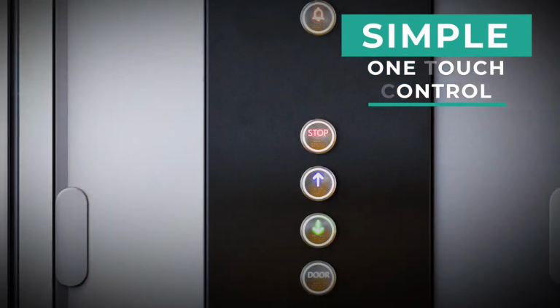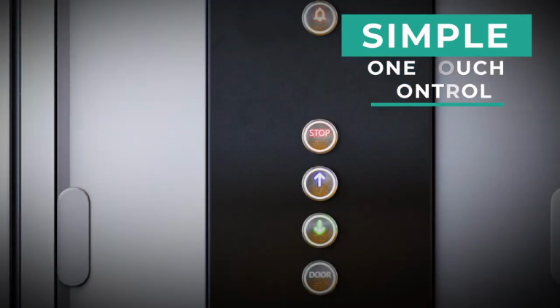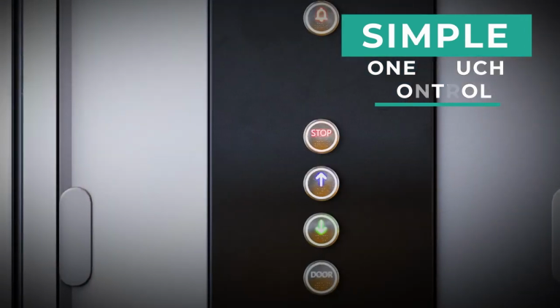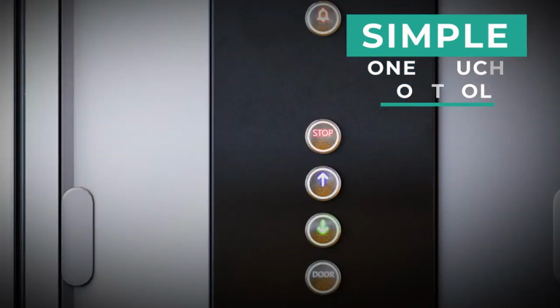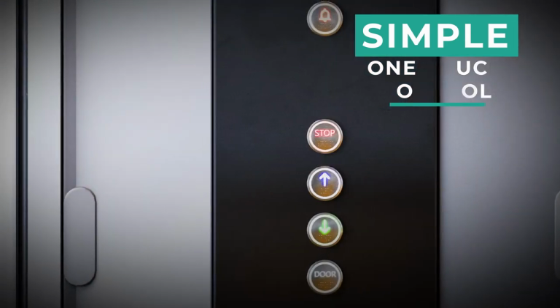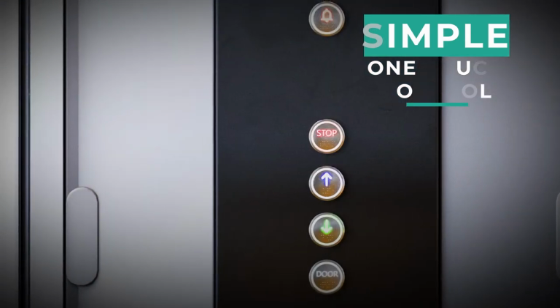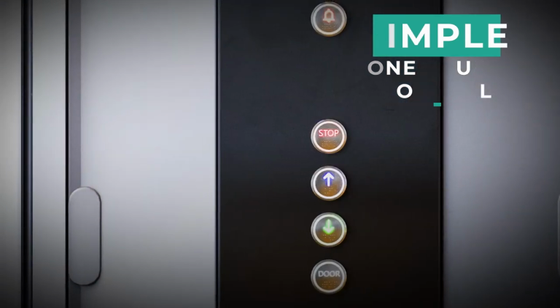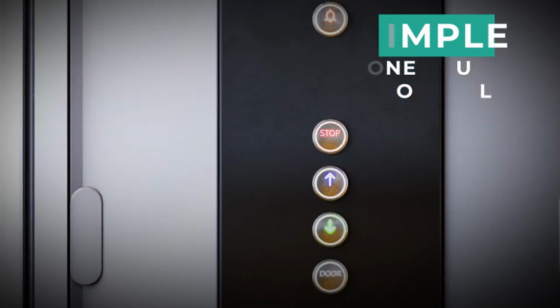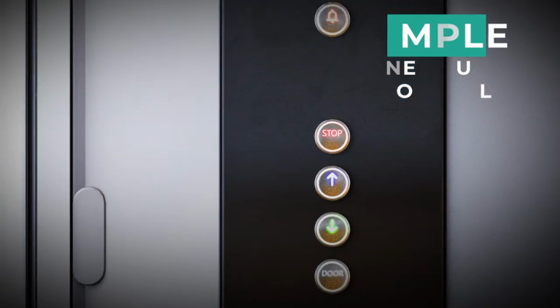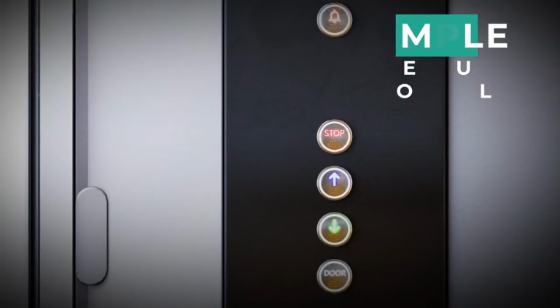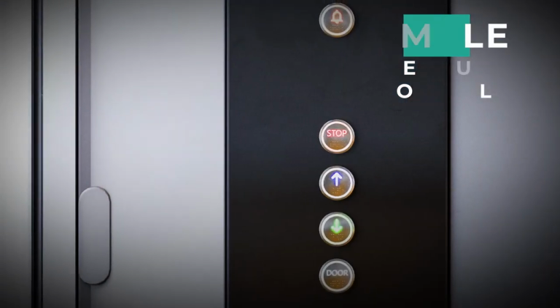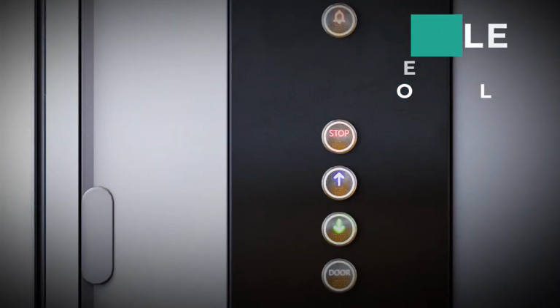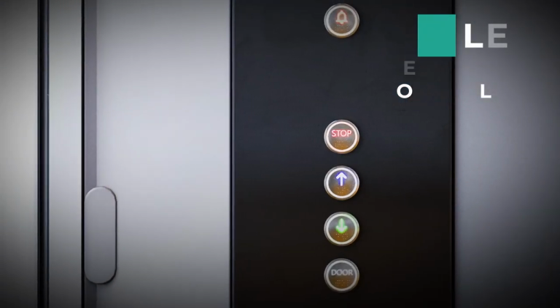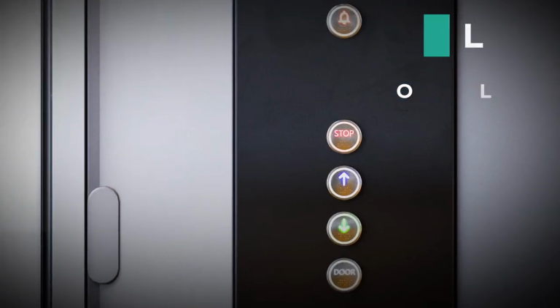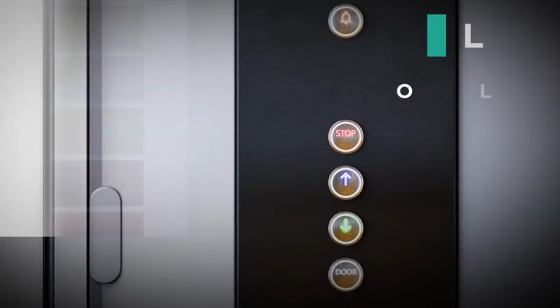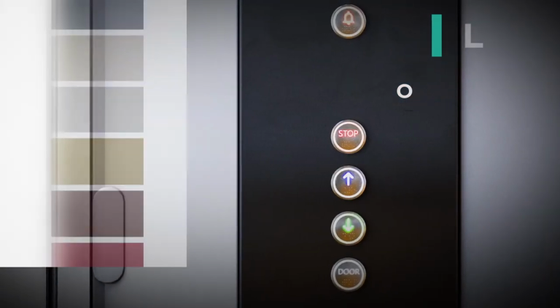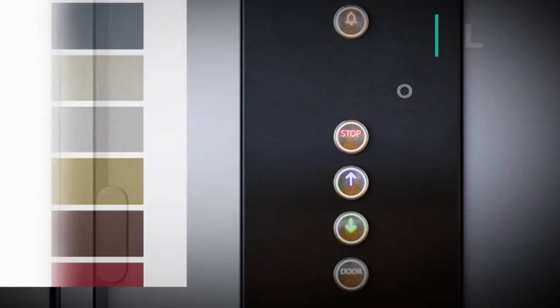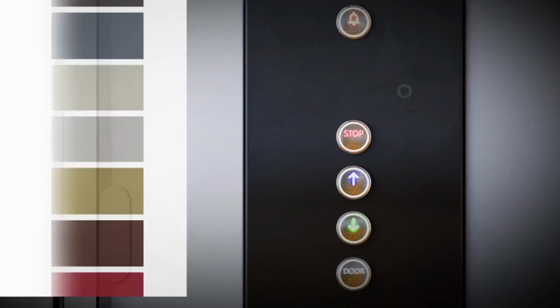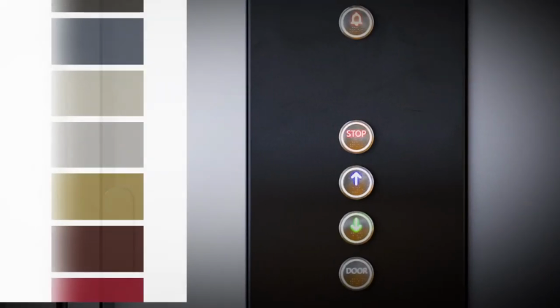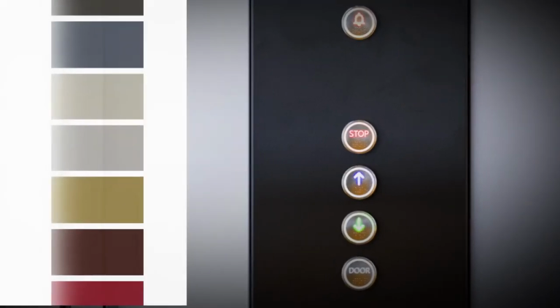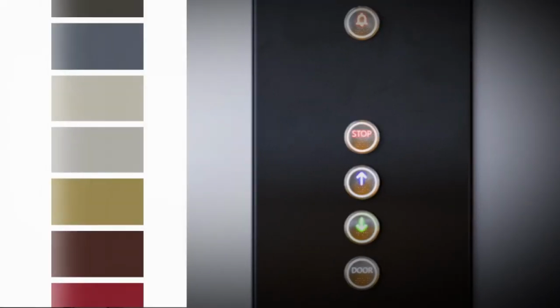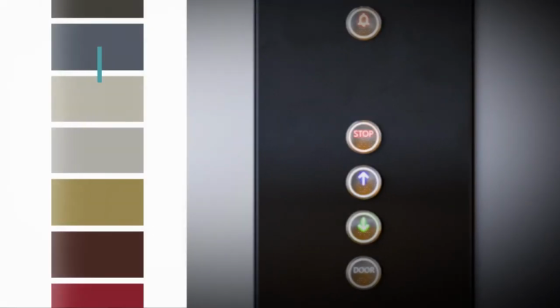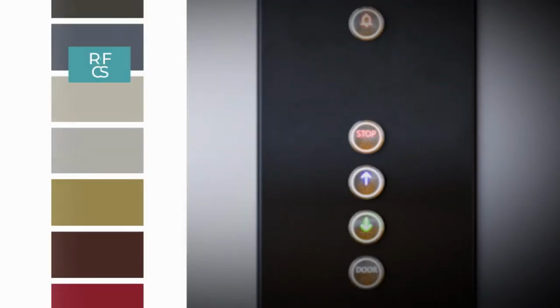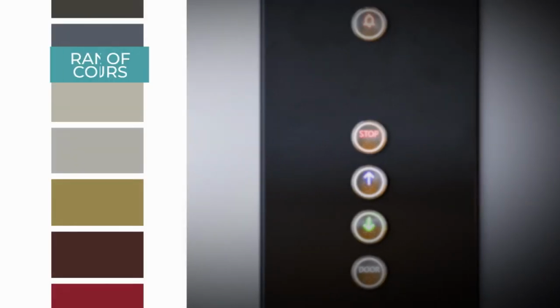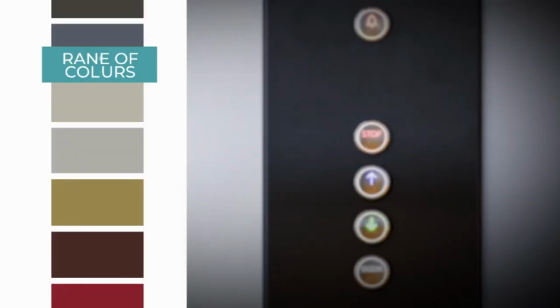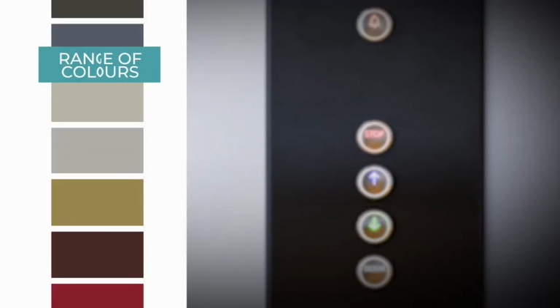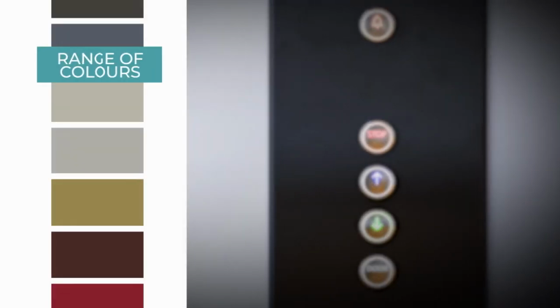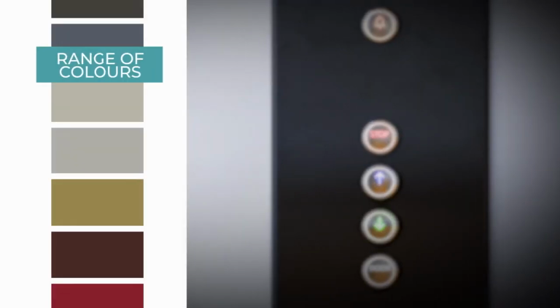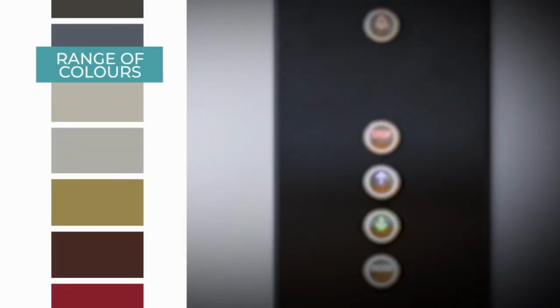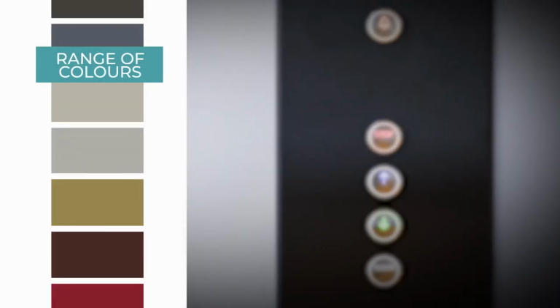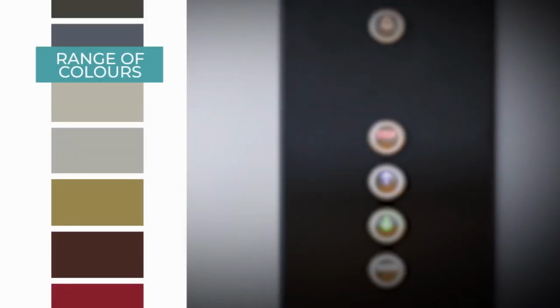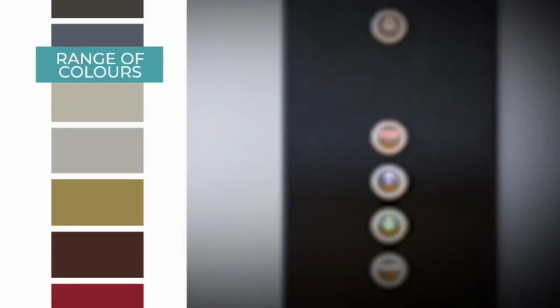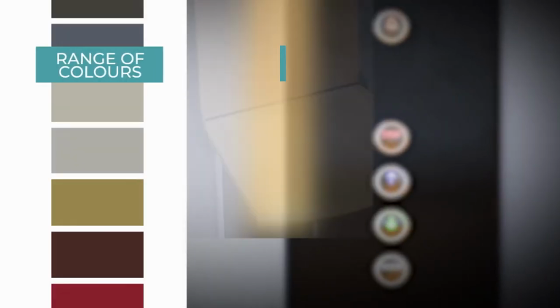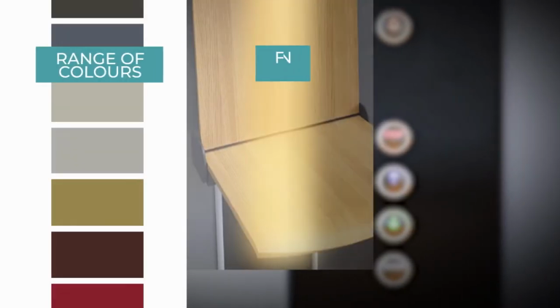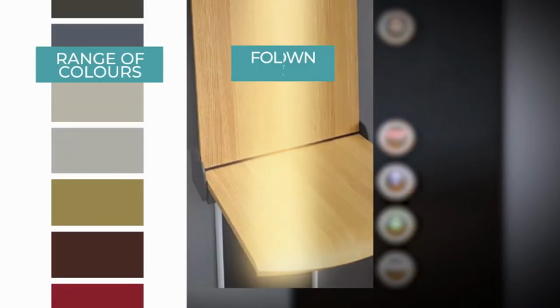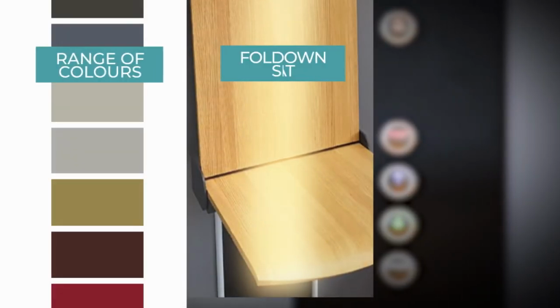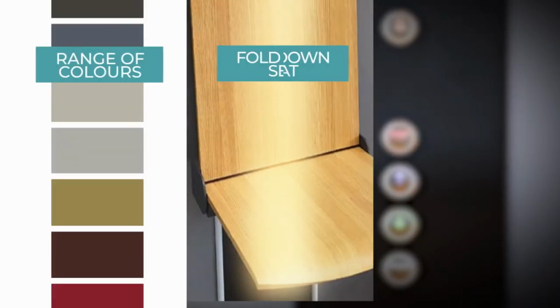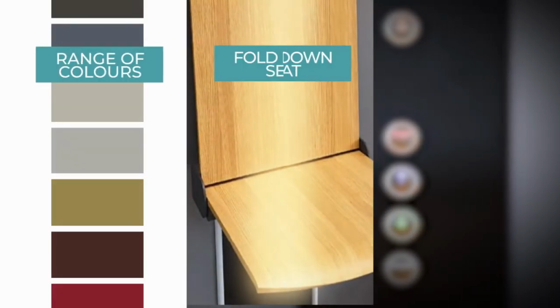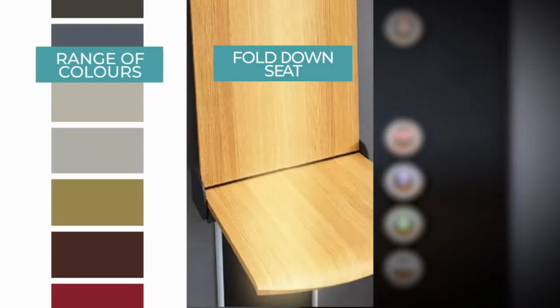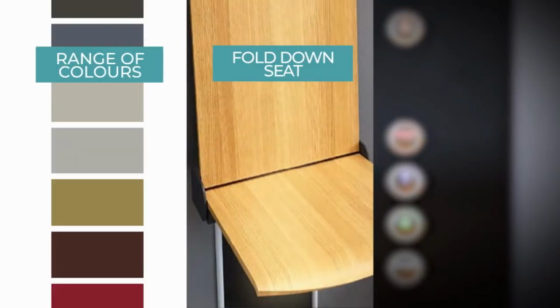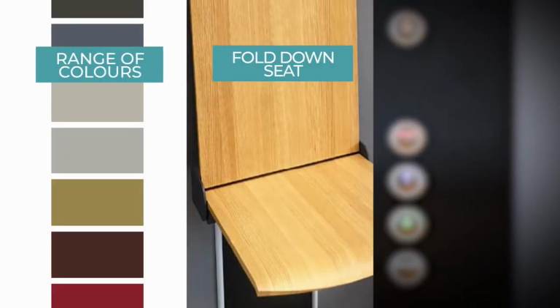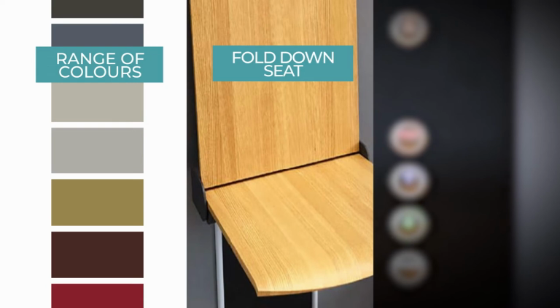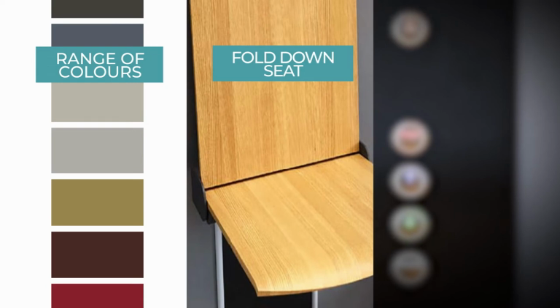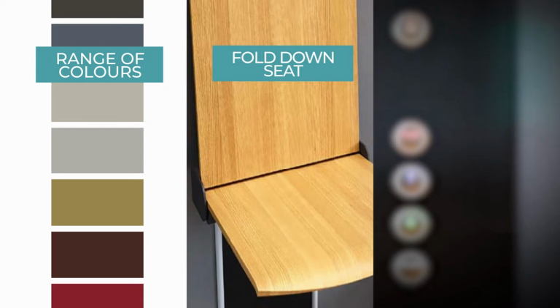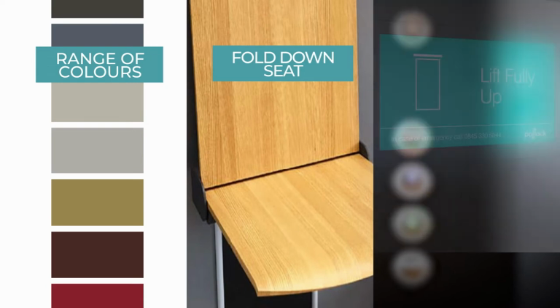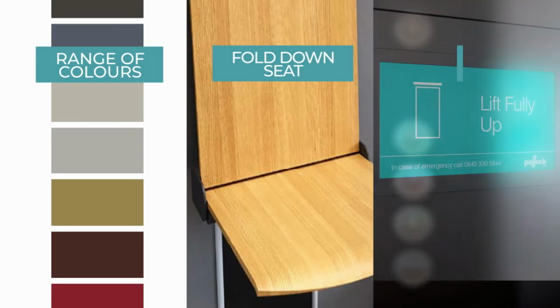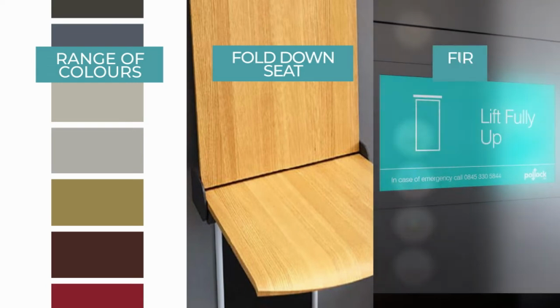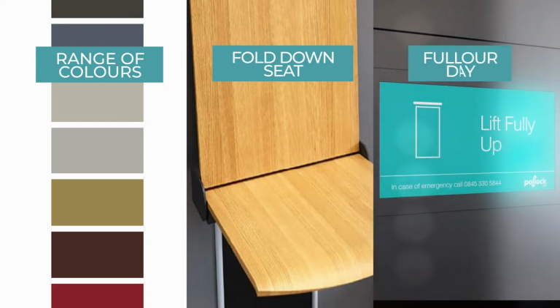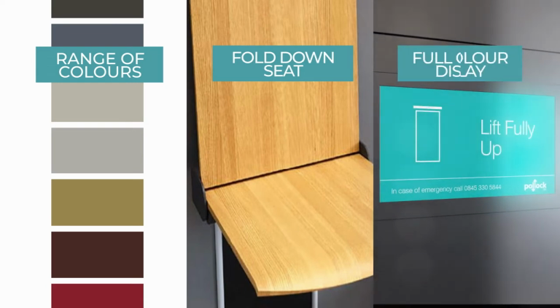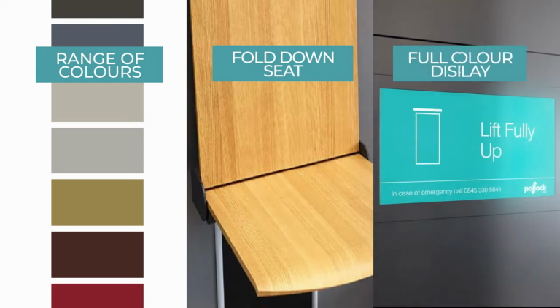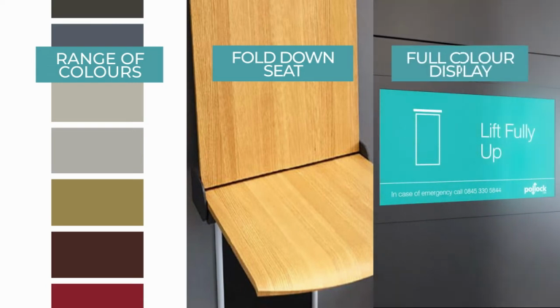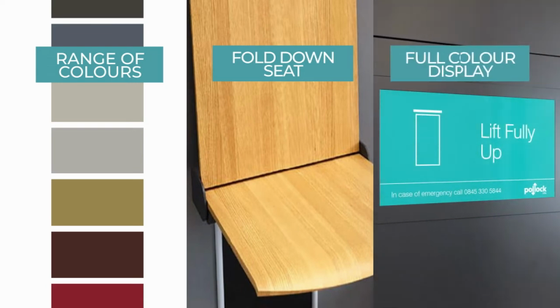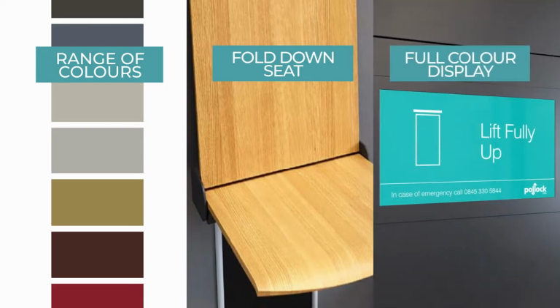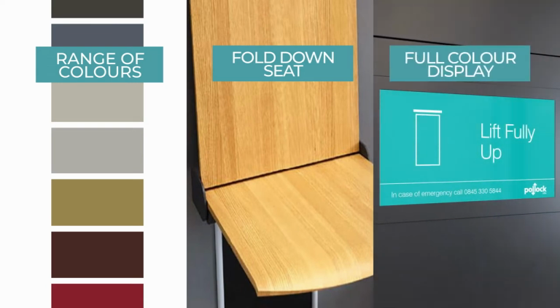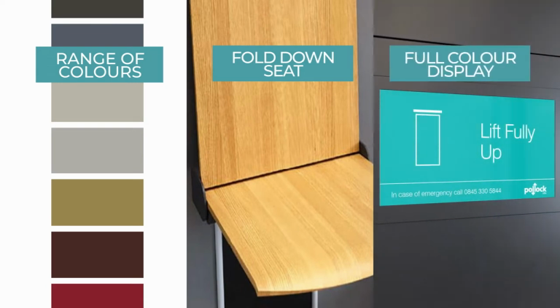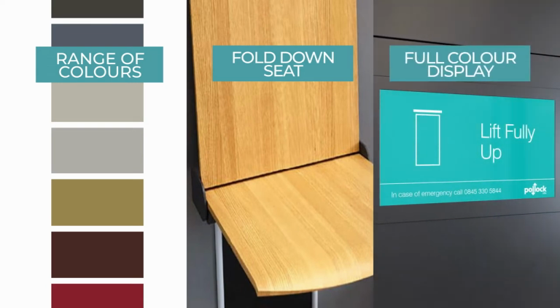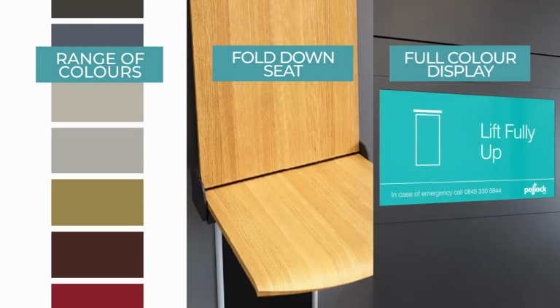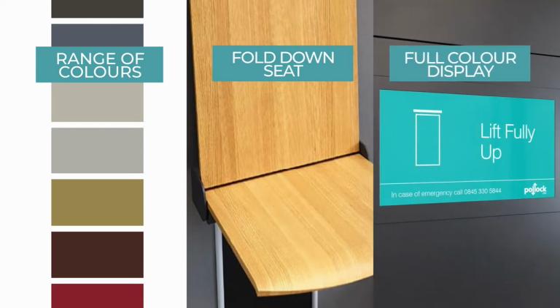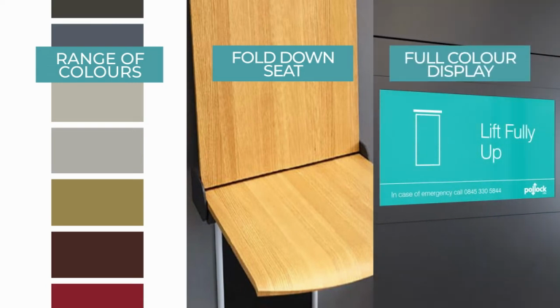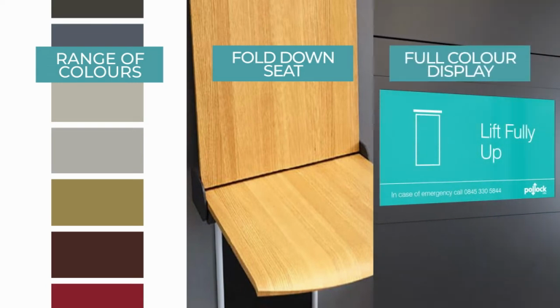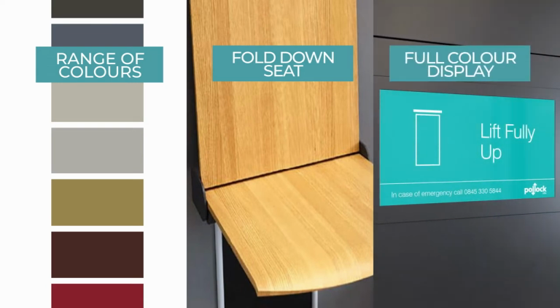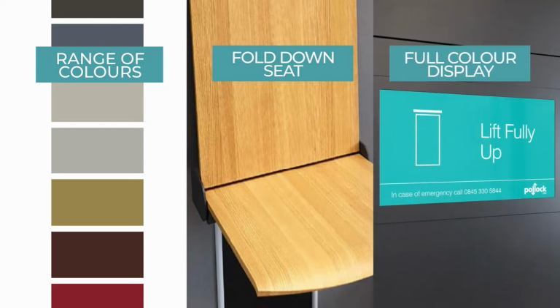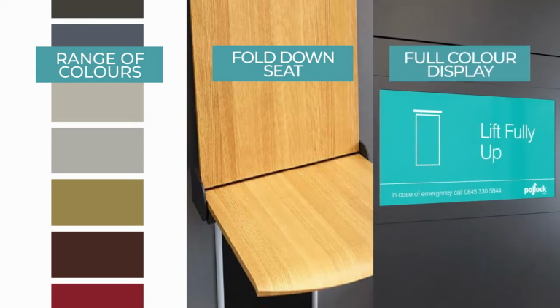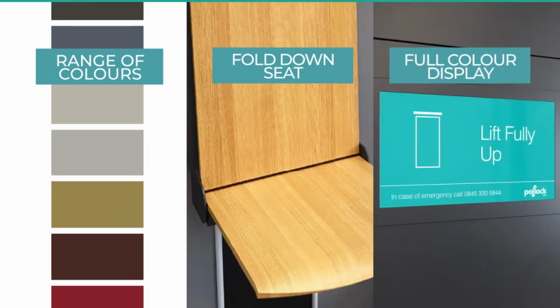Customise your home lift with many bespoke options, including a range of colours, a fold-down seat and a full colour display.